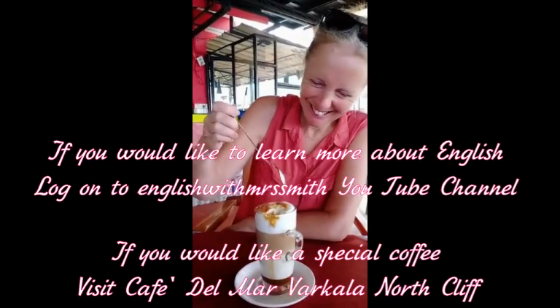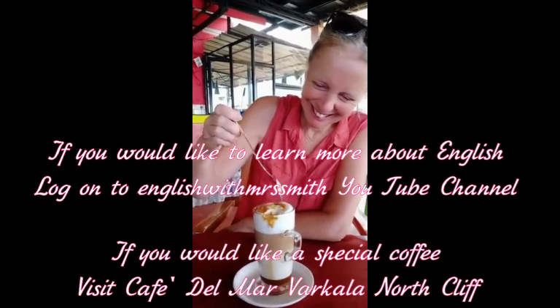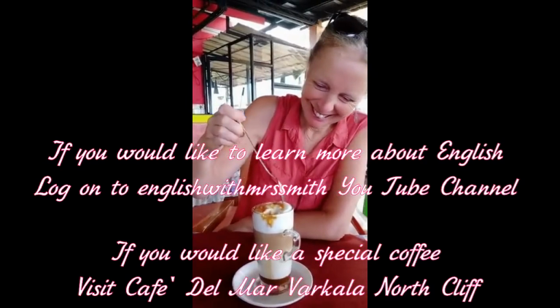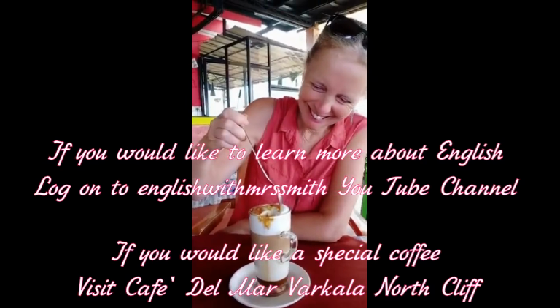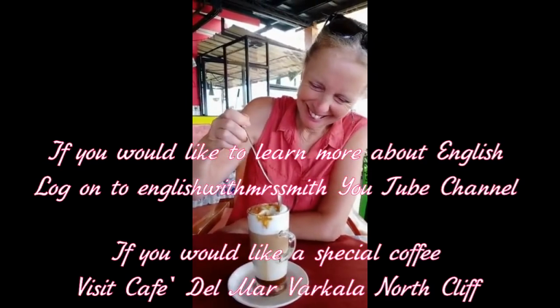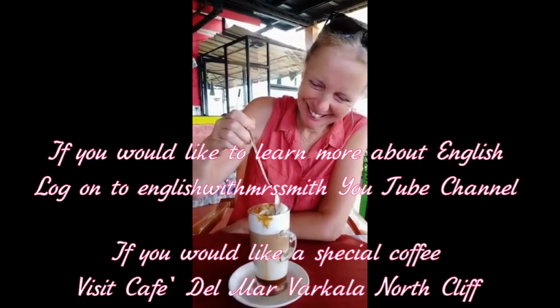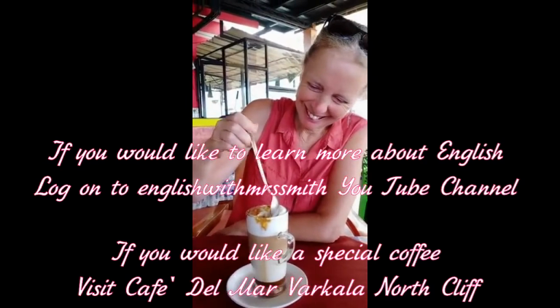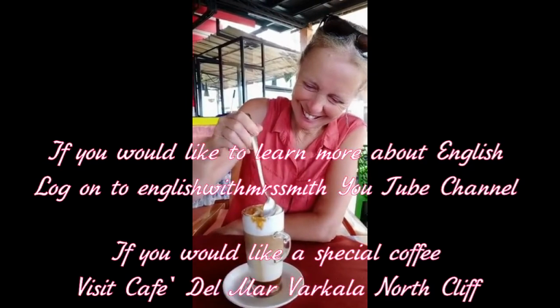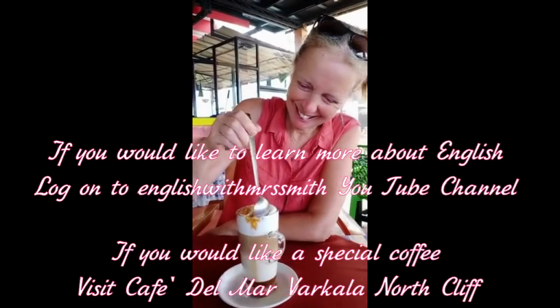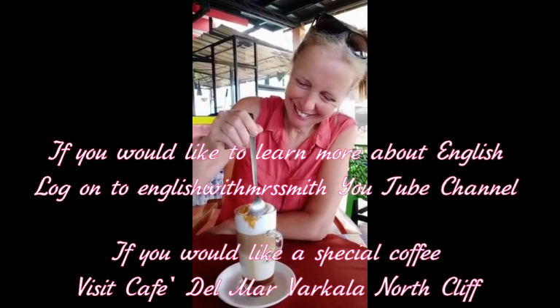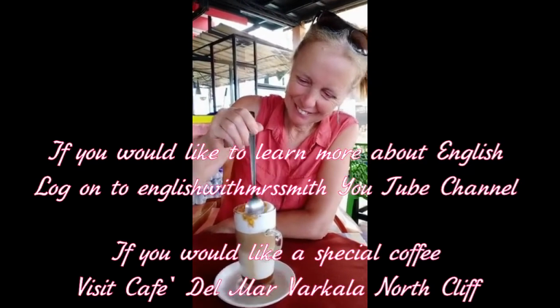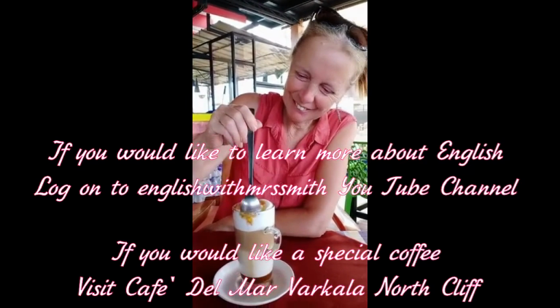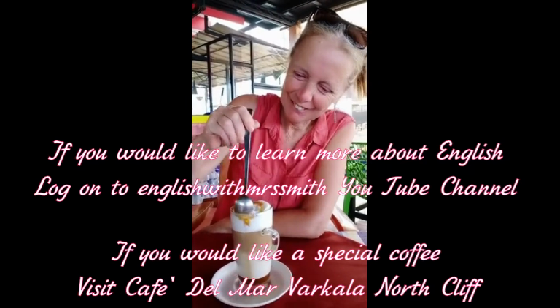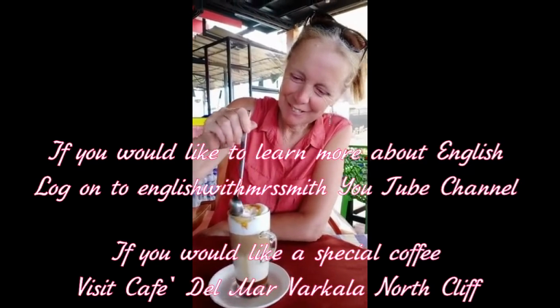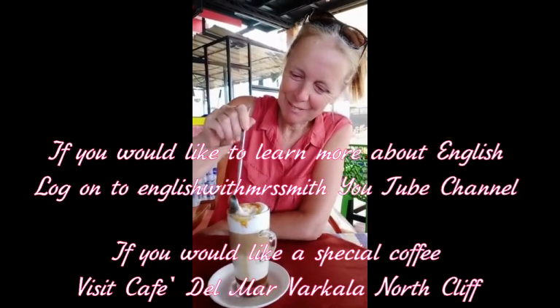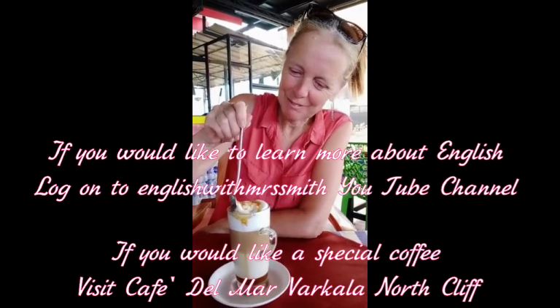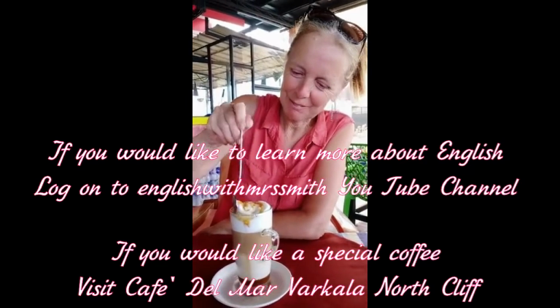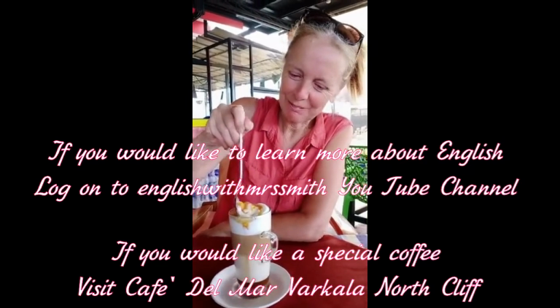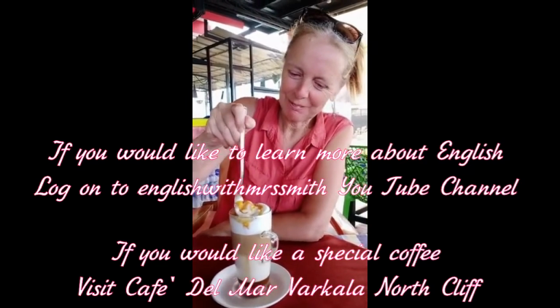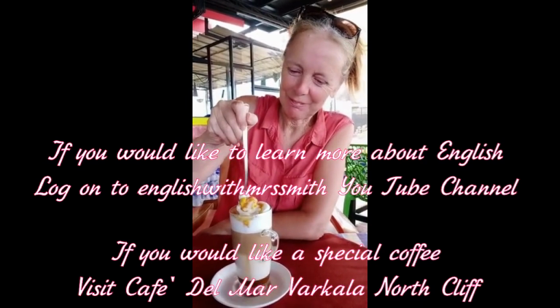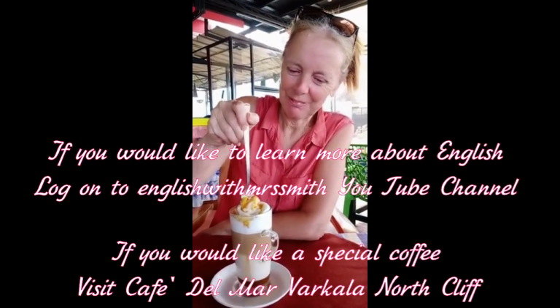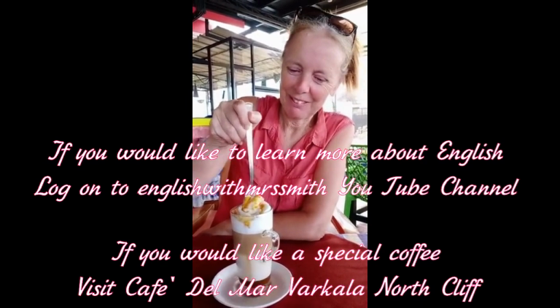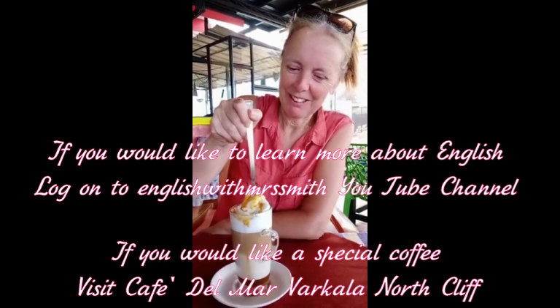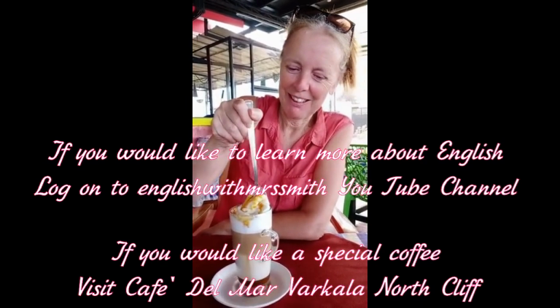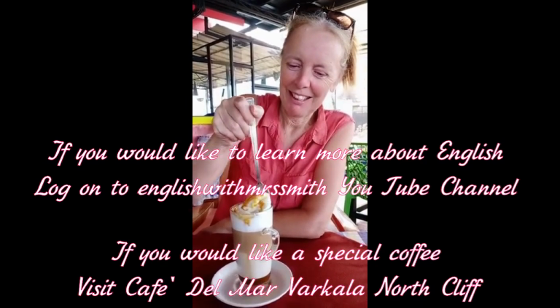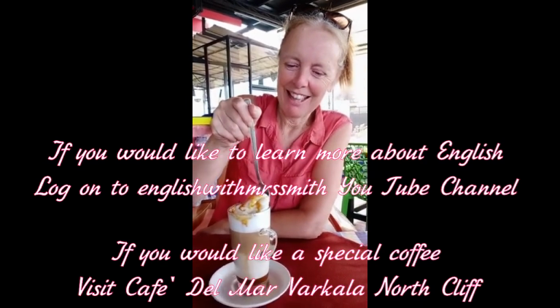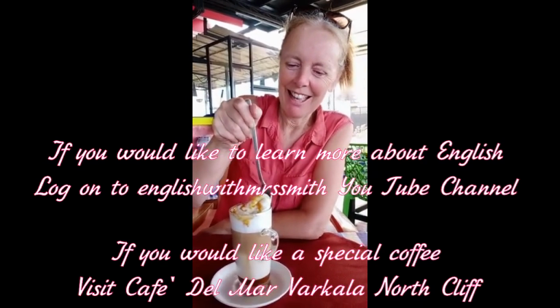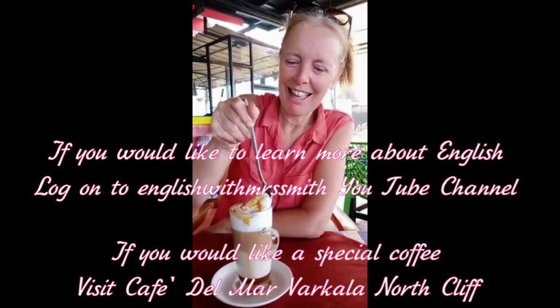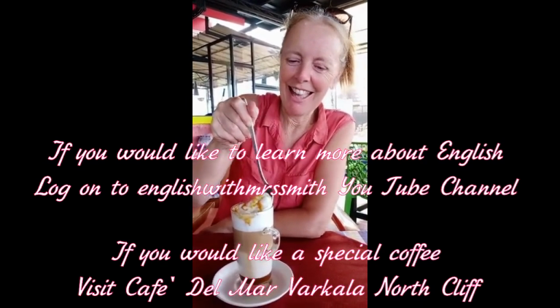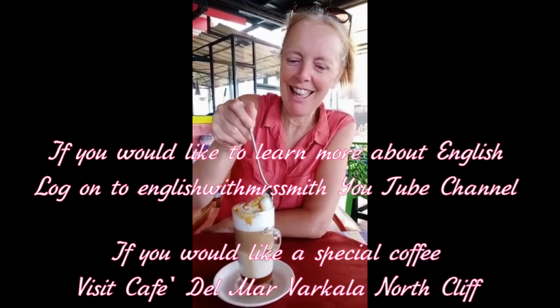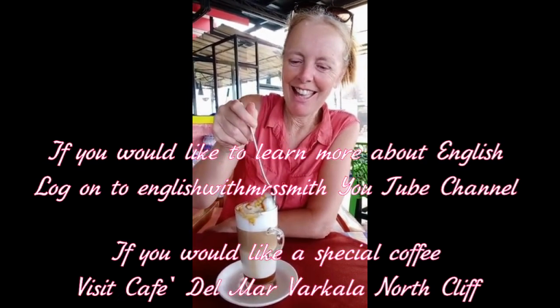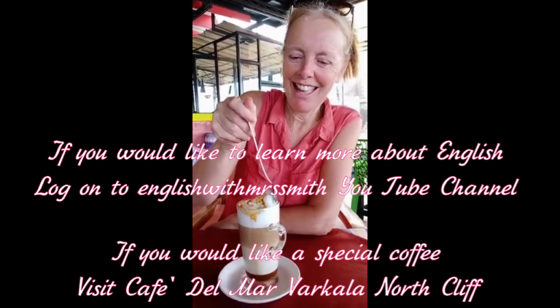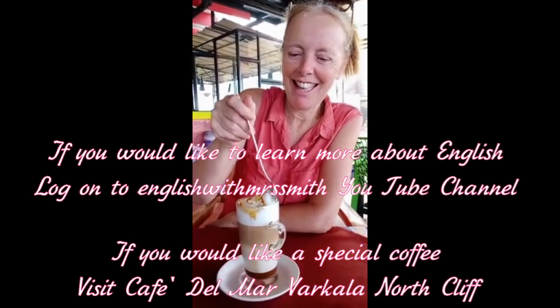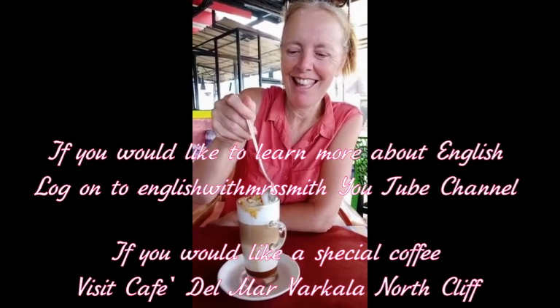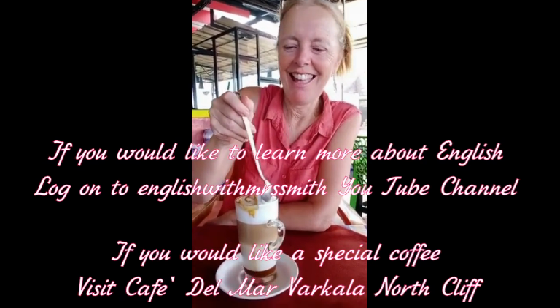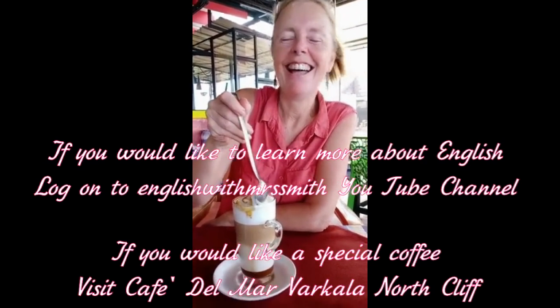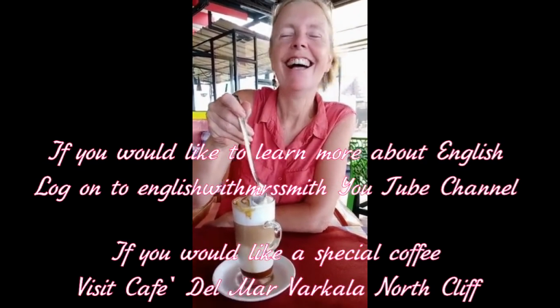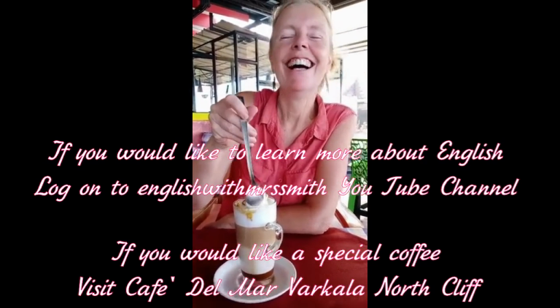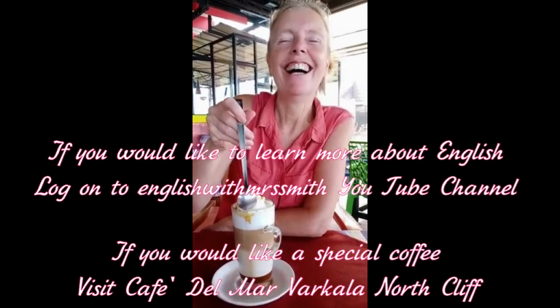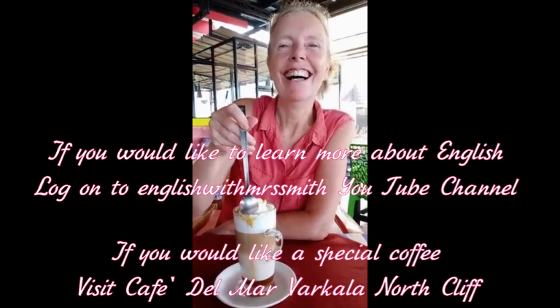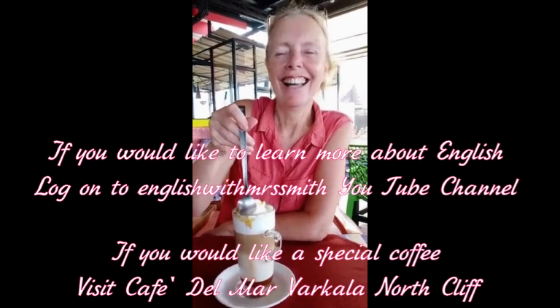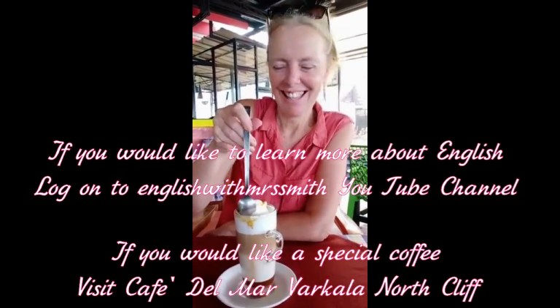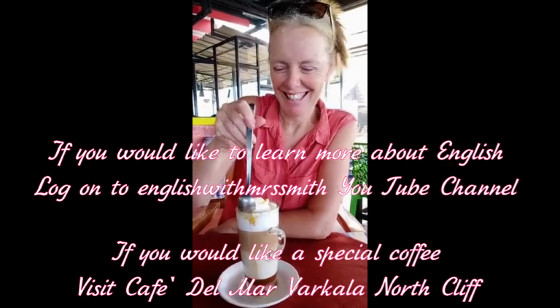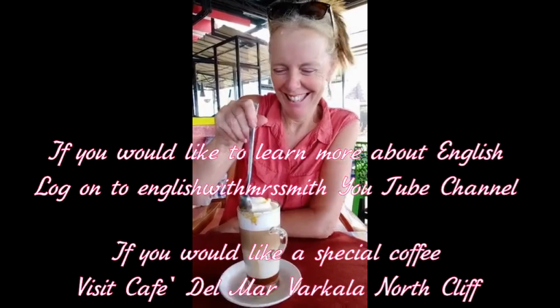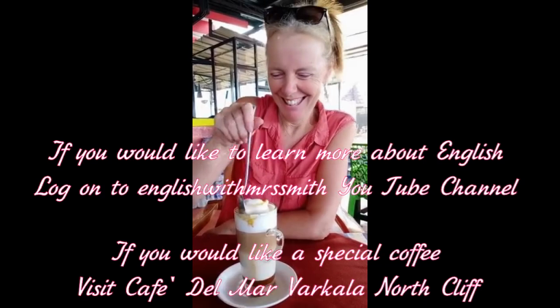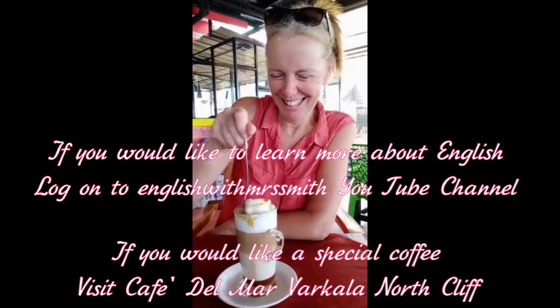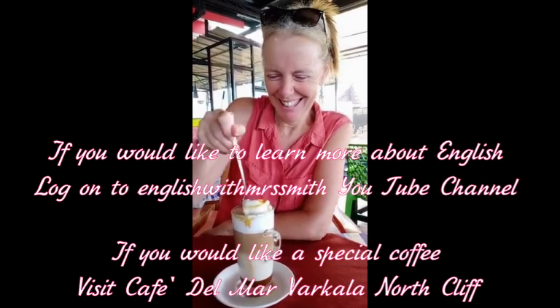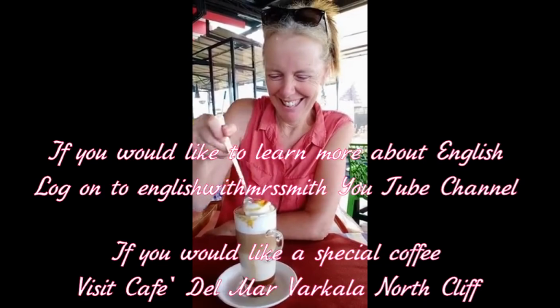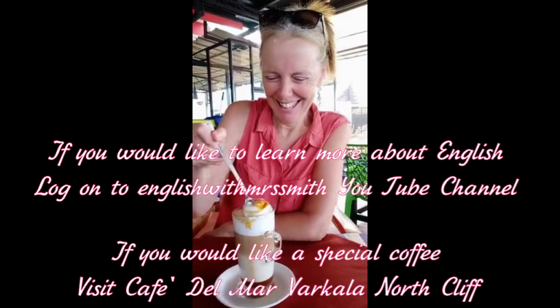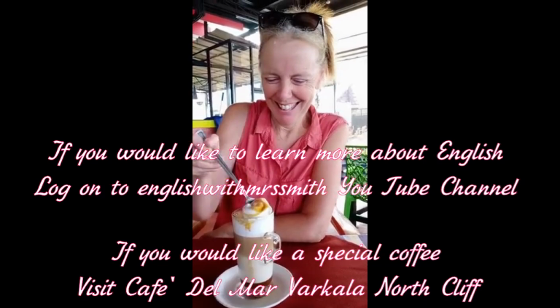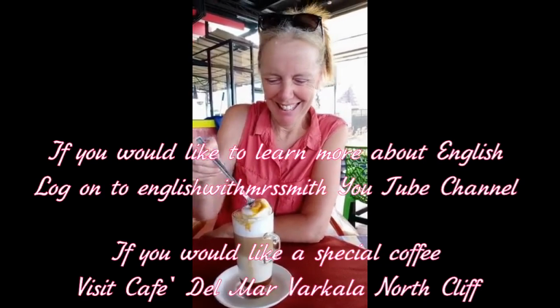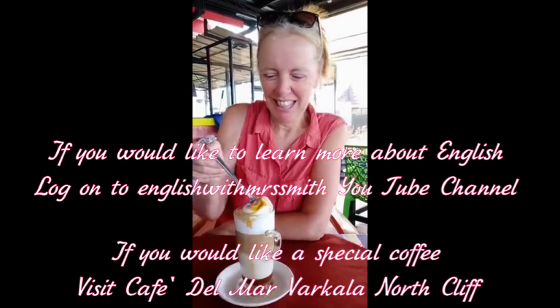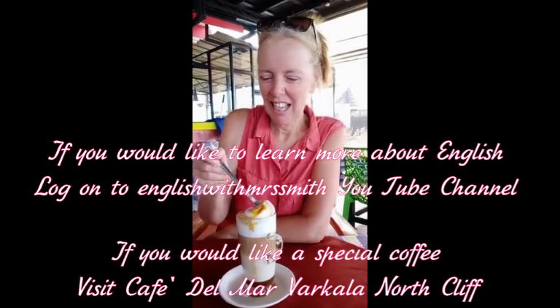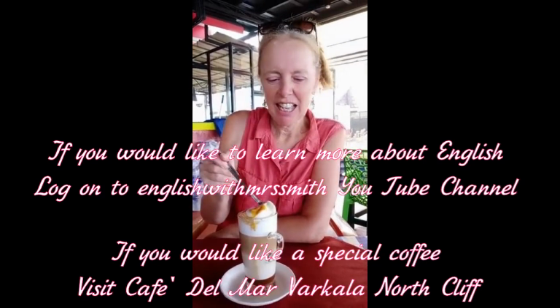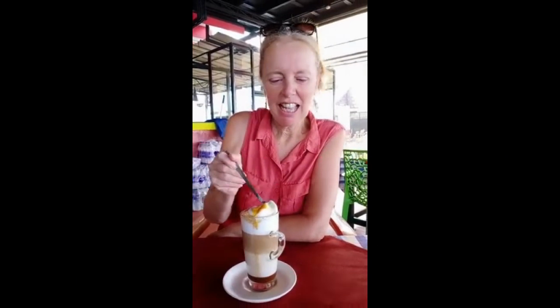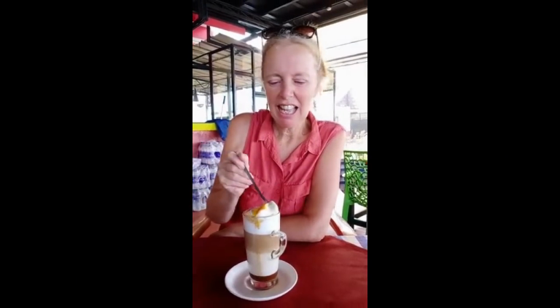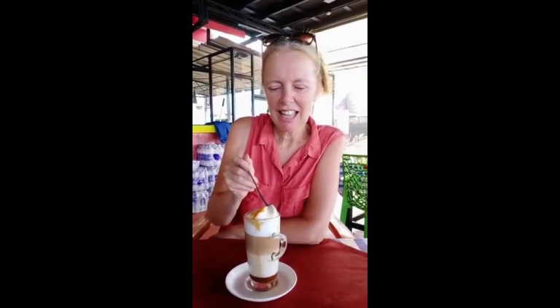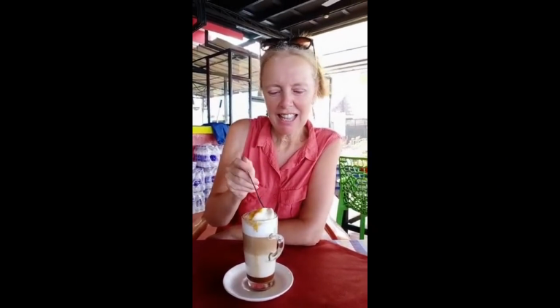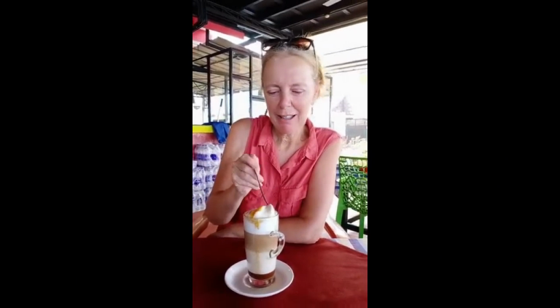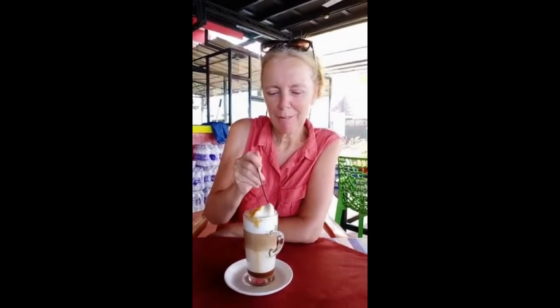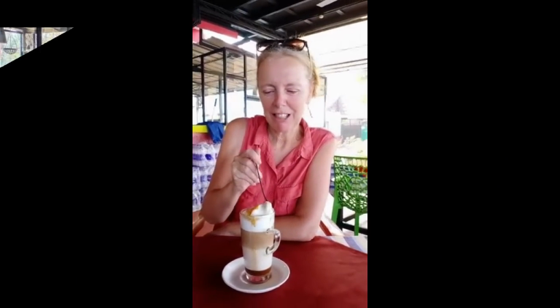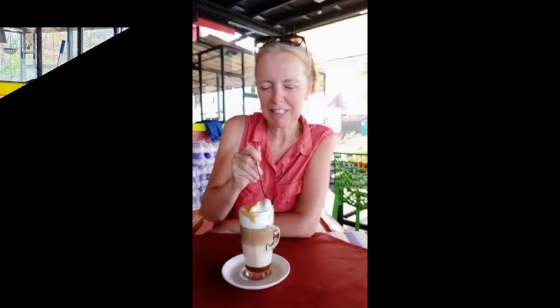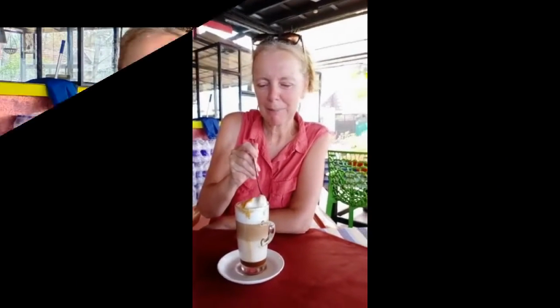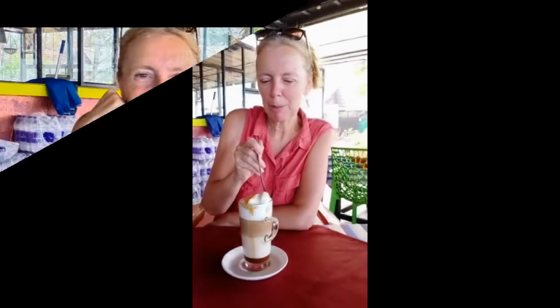Well, I tell you, not just an English with Mrs Smith. Flexible.